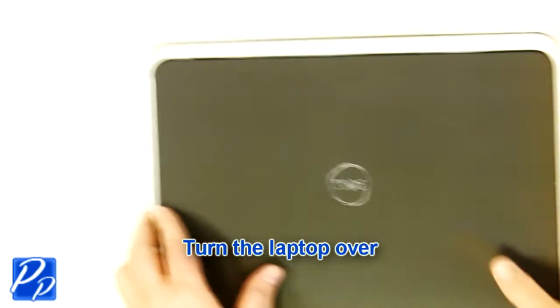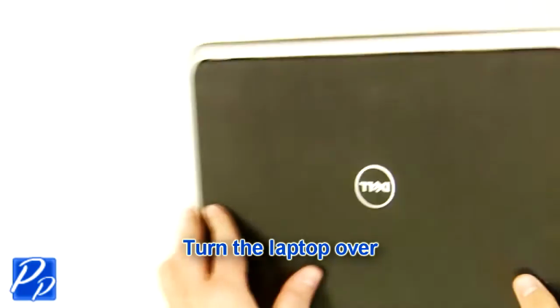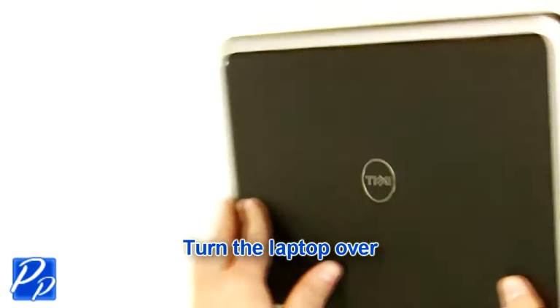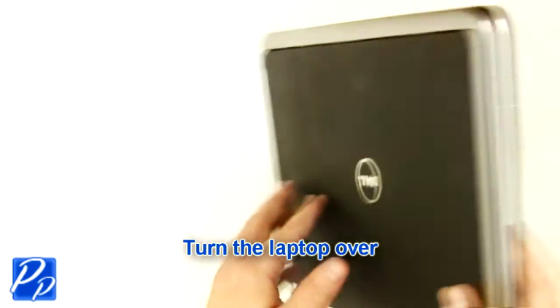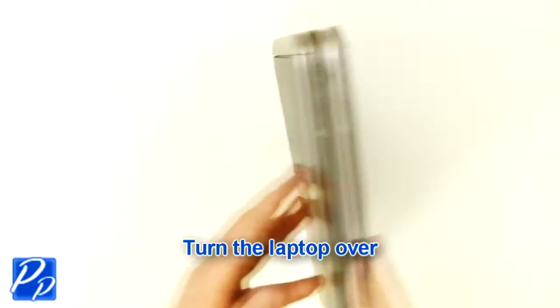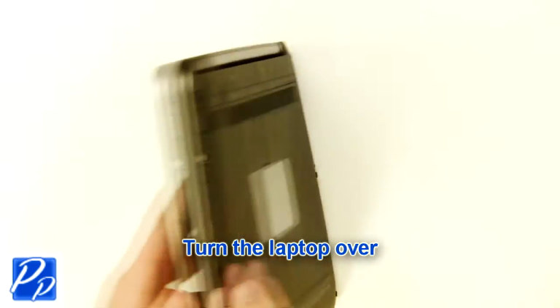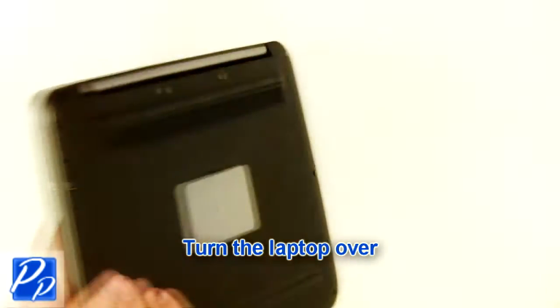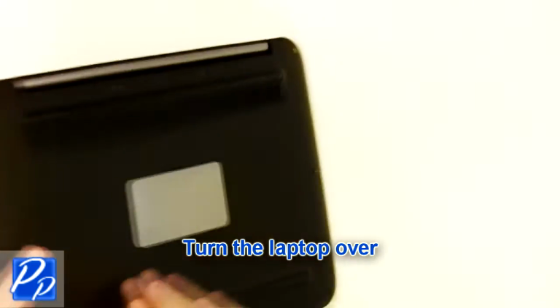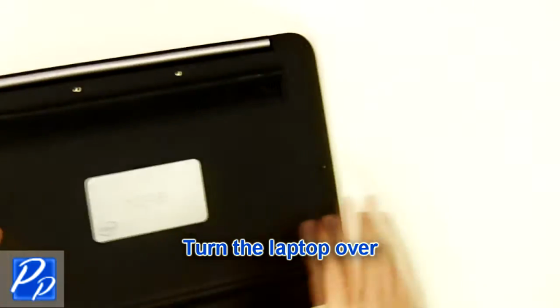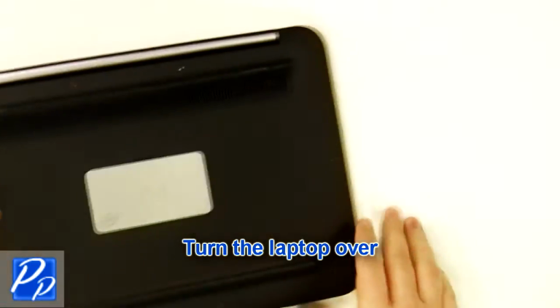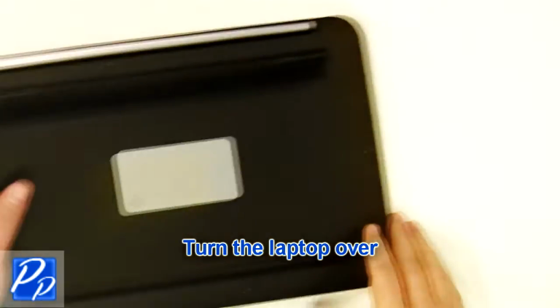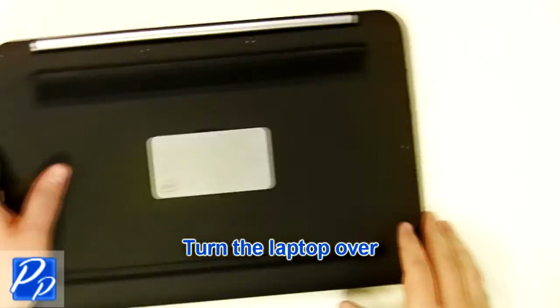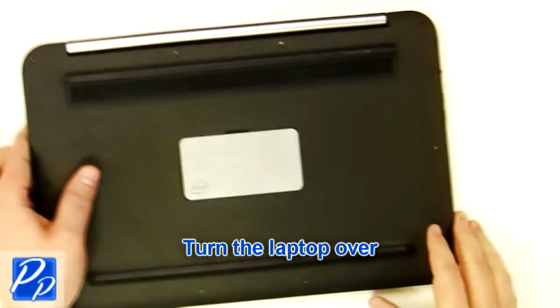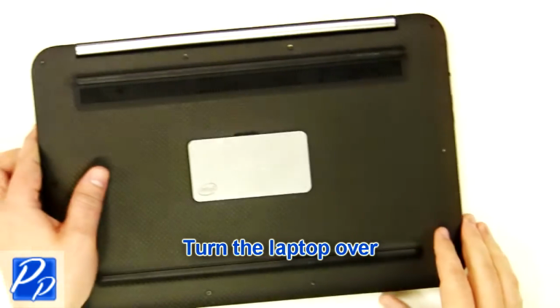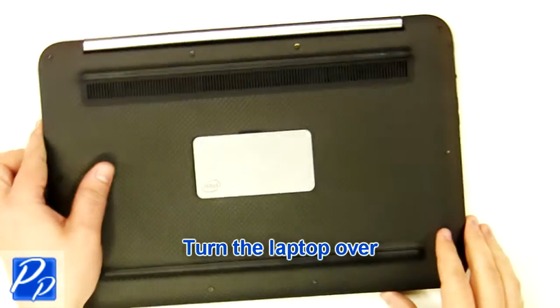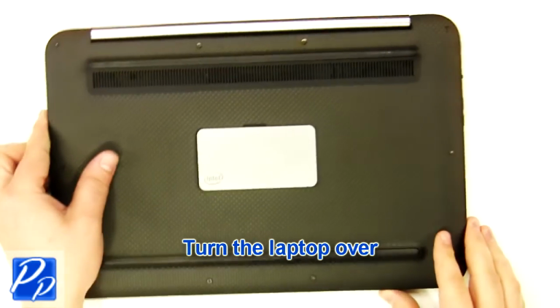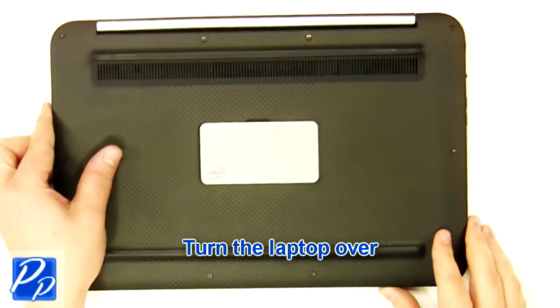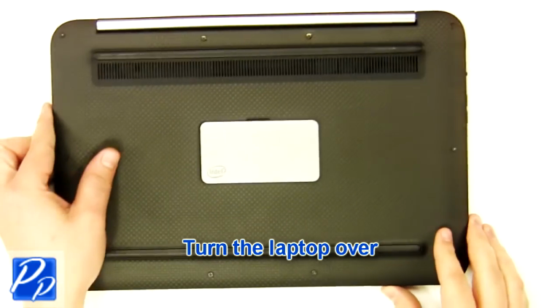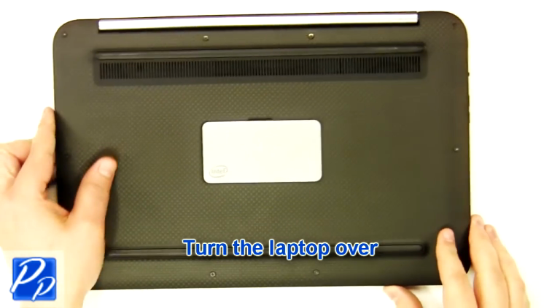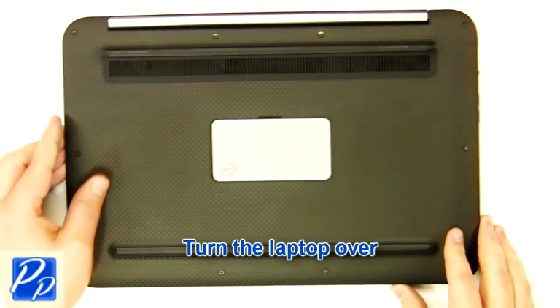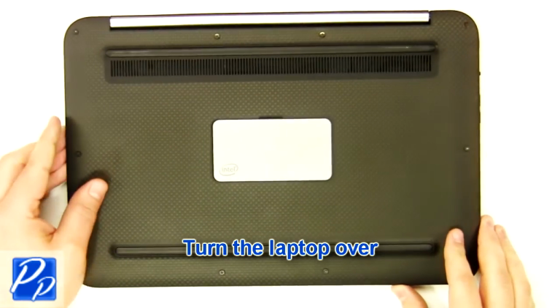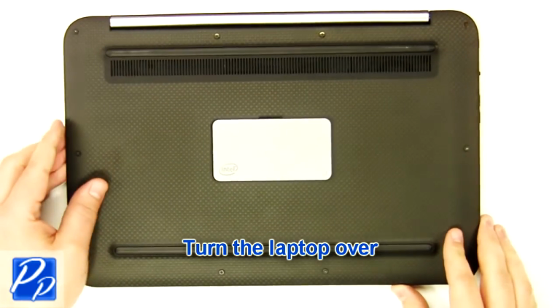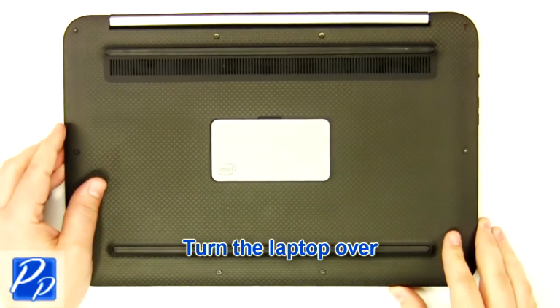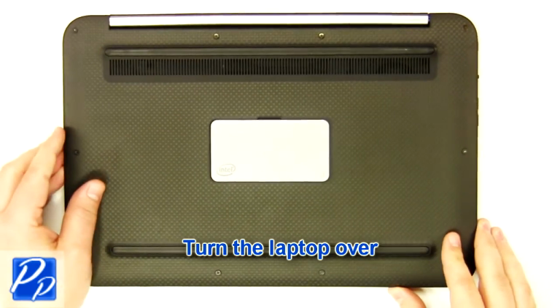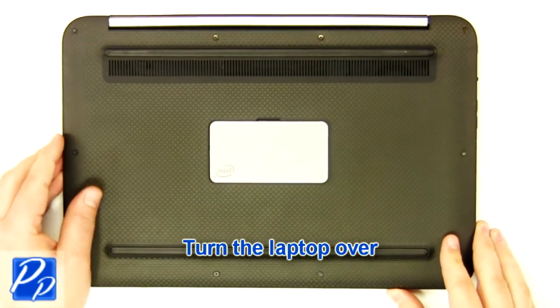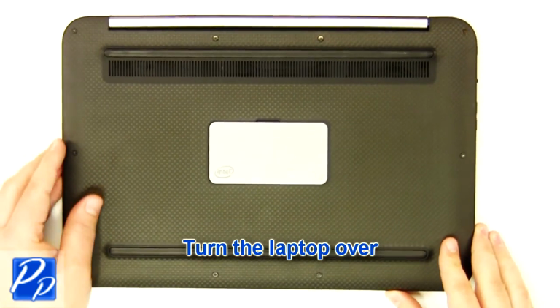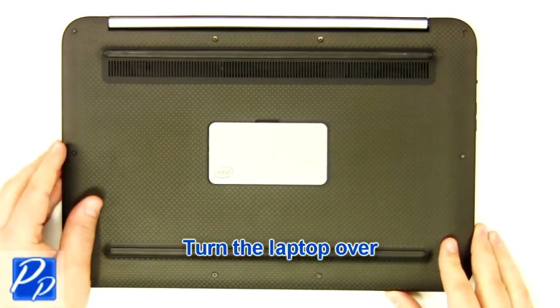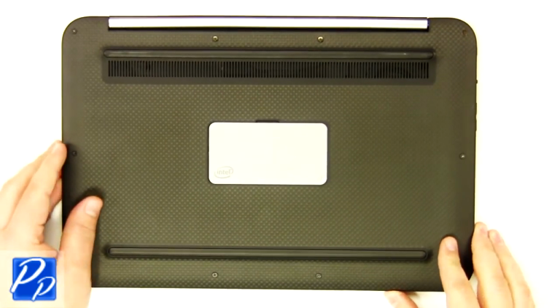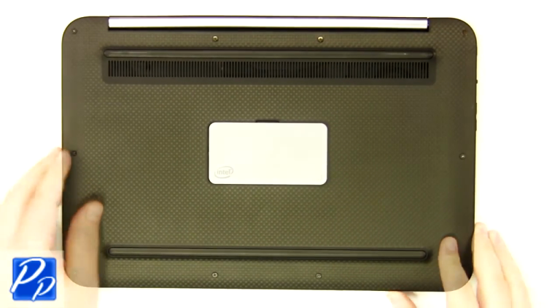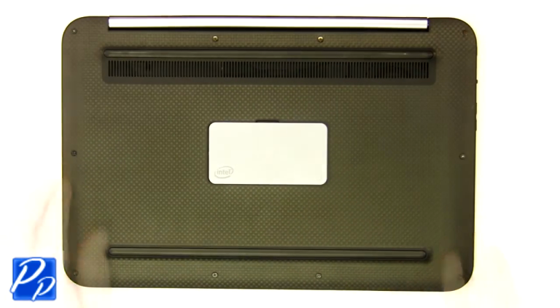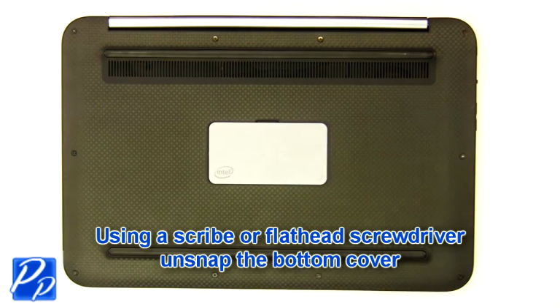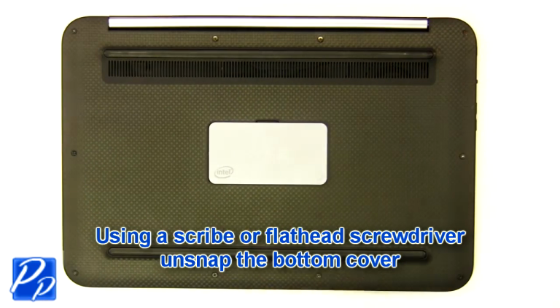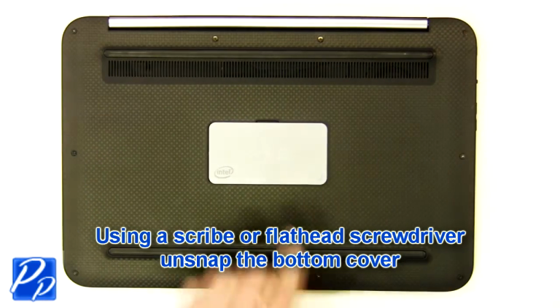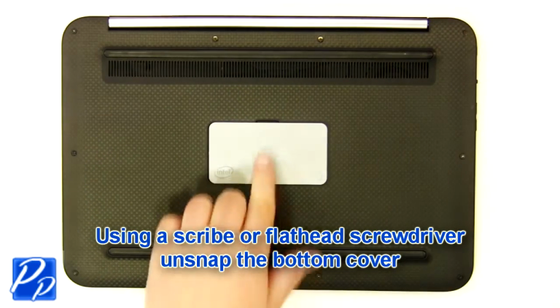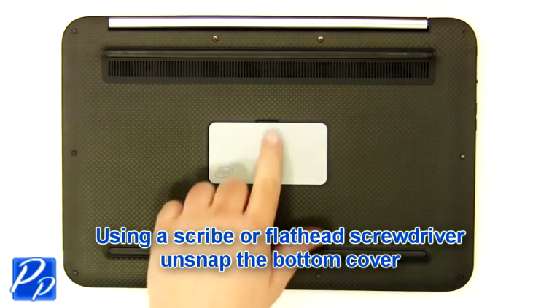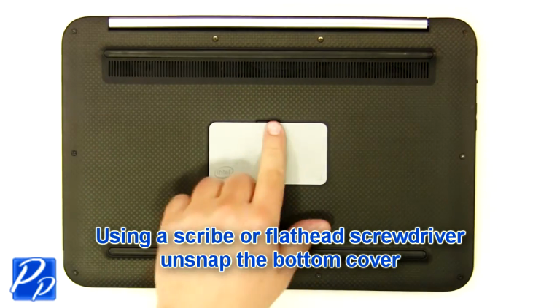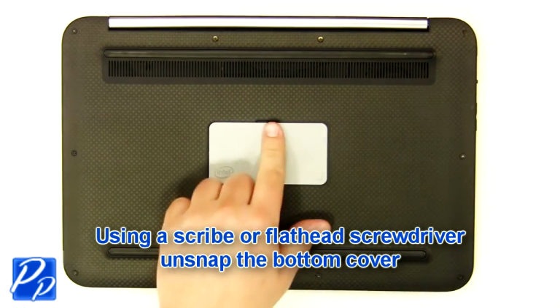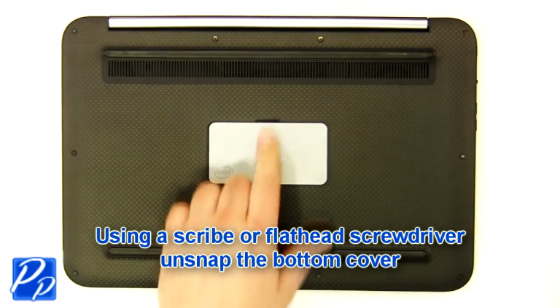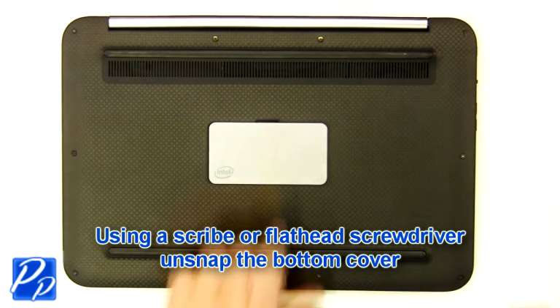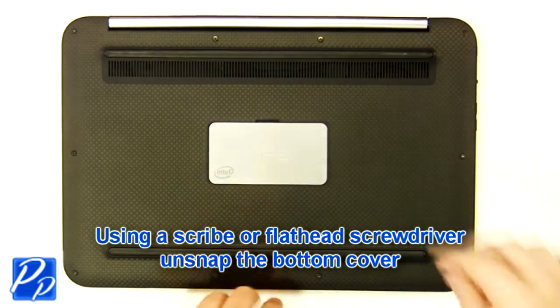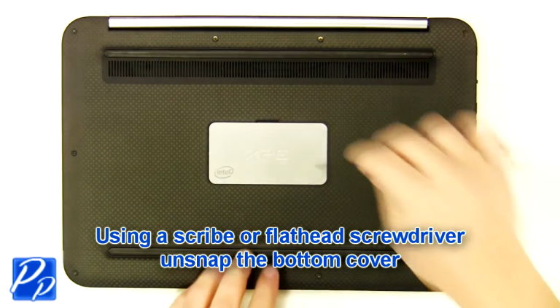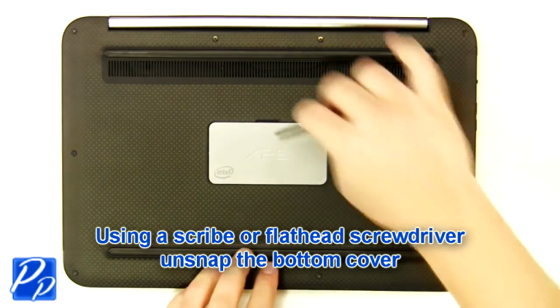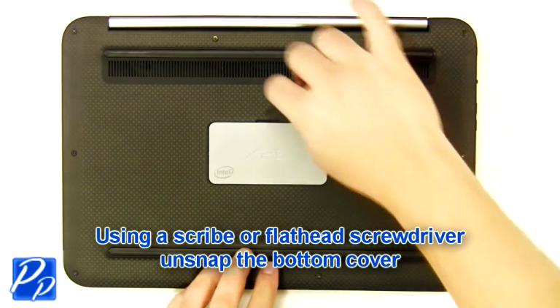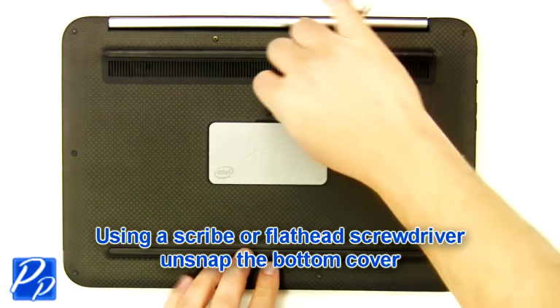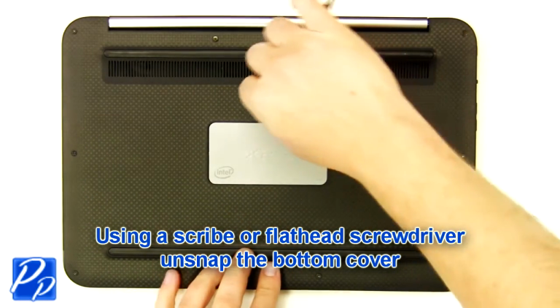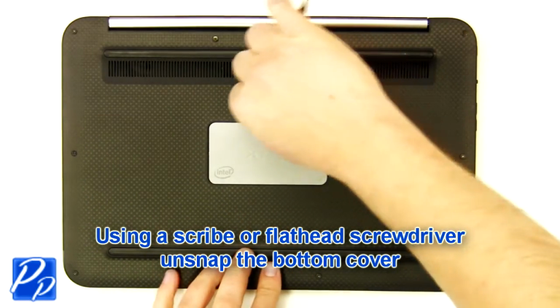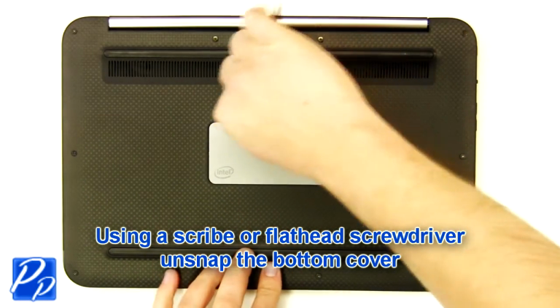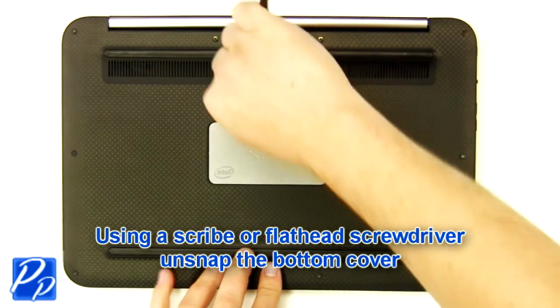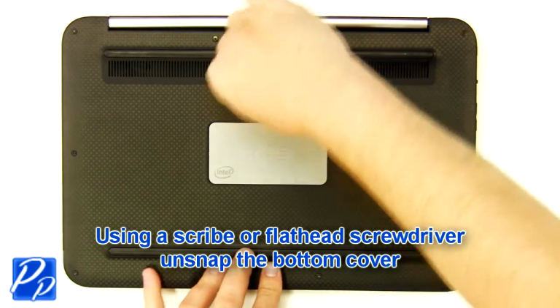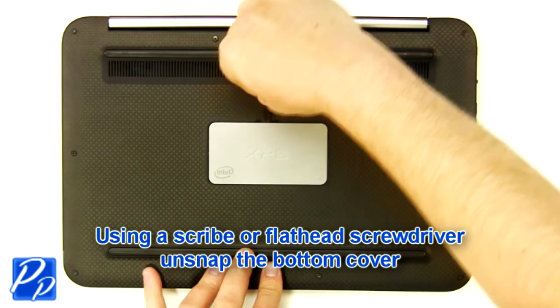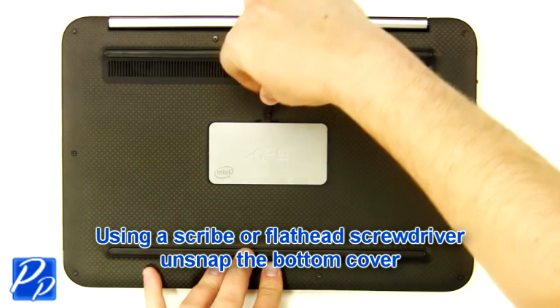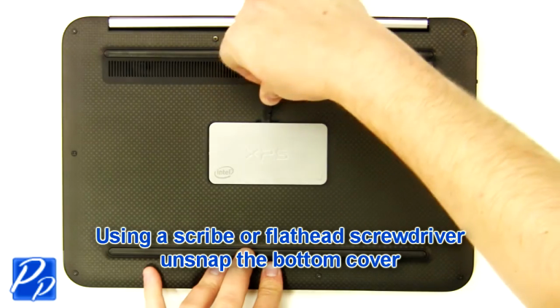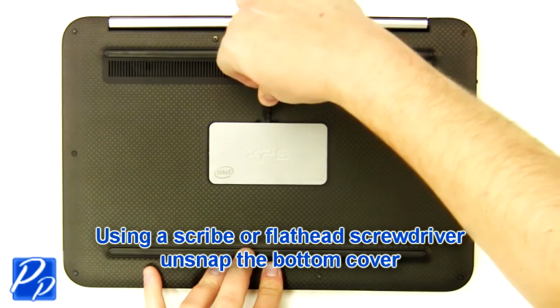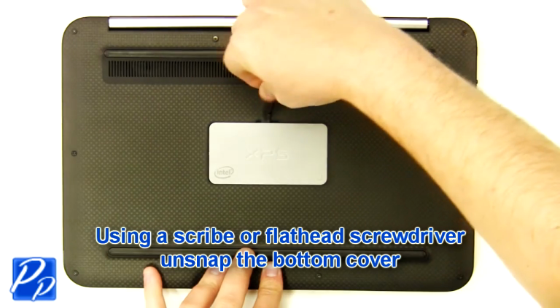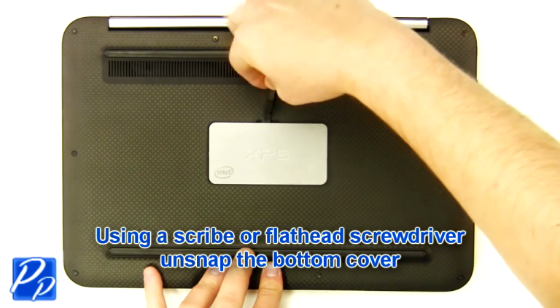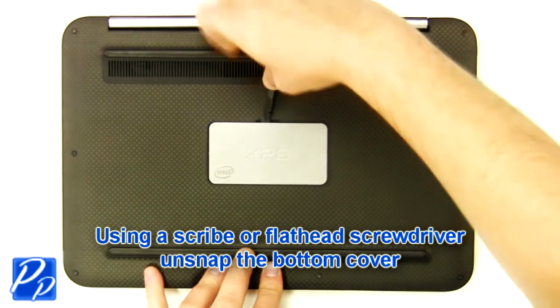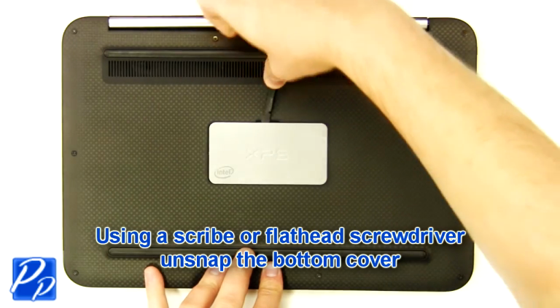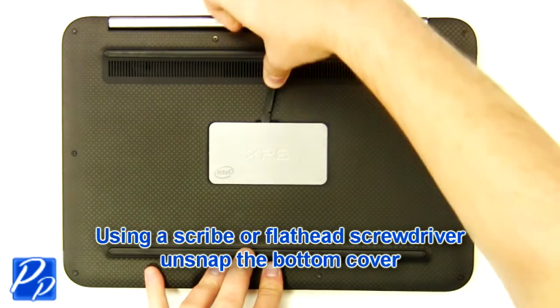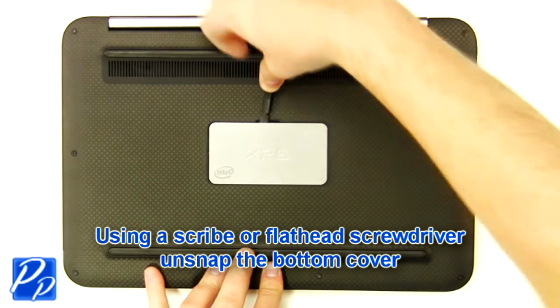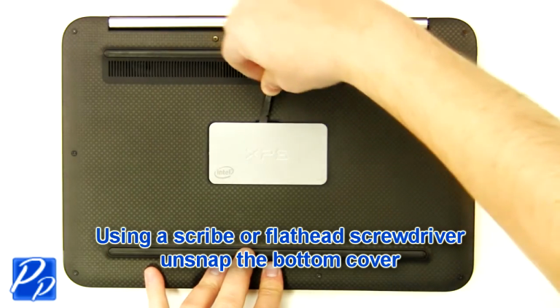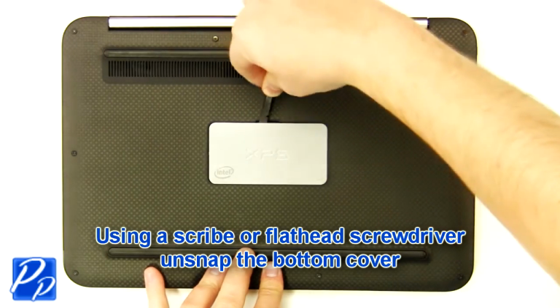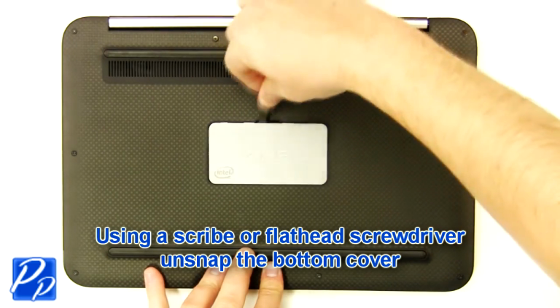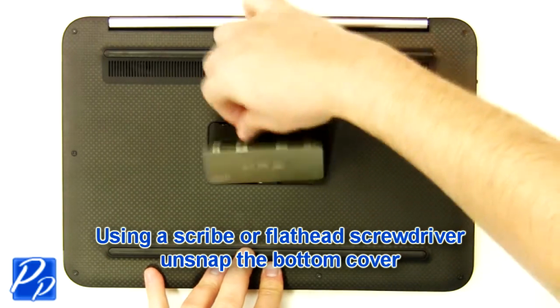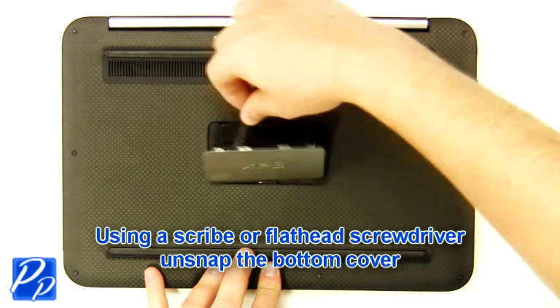Turn the laptop over. Using a scribe or a flathead screwdriver, carefully unsnap the bottom cover.